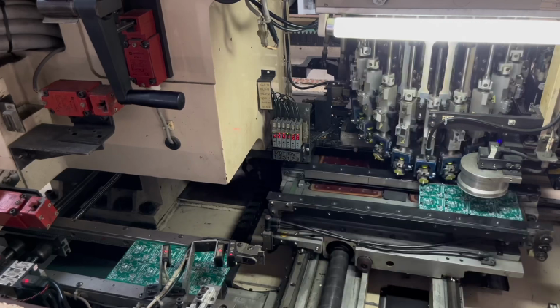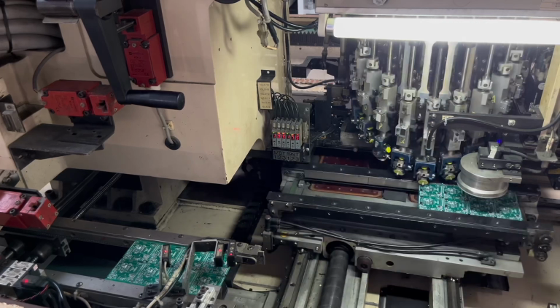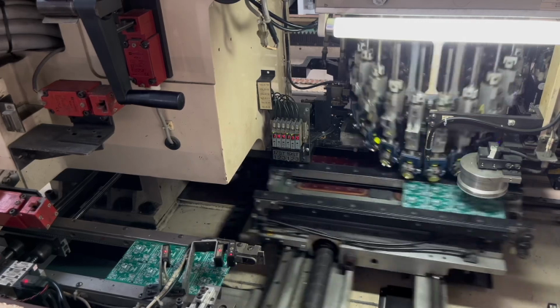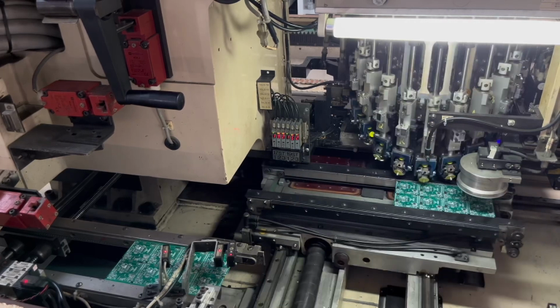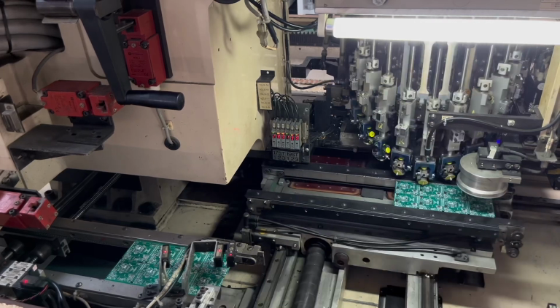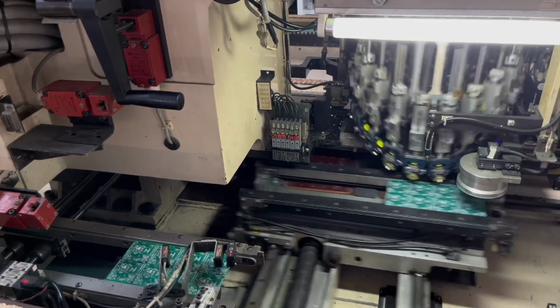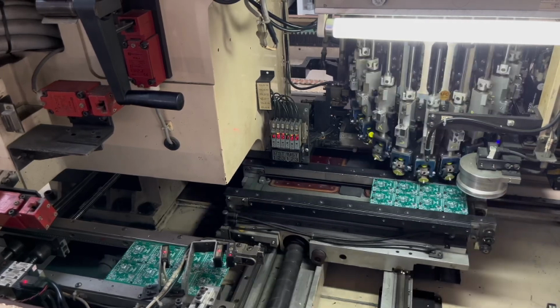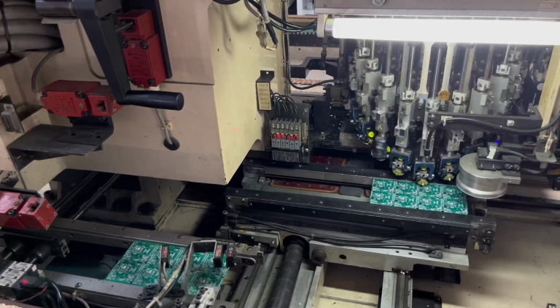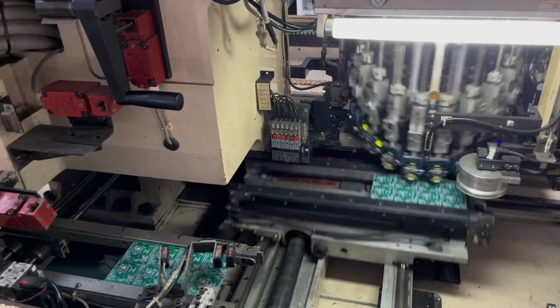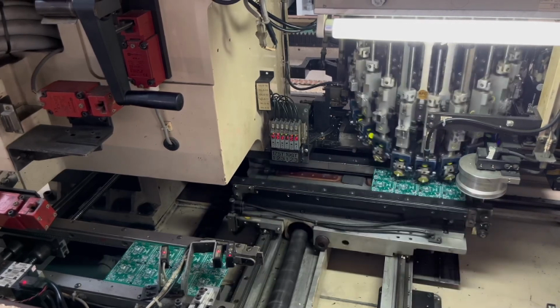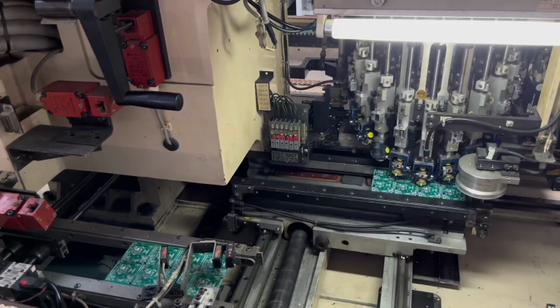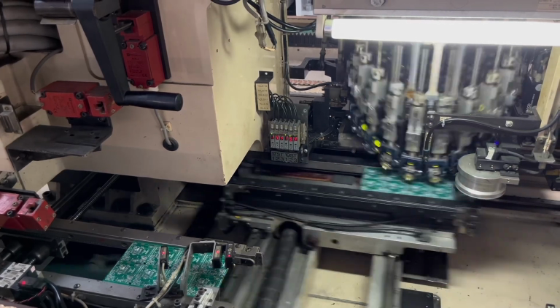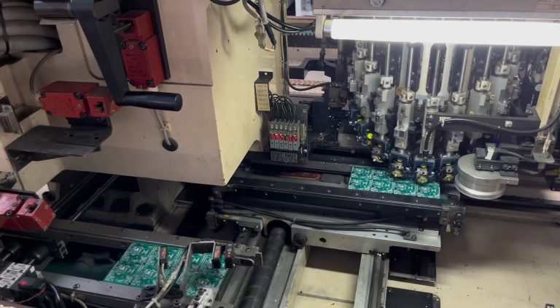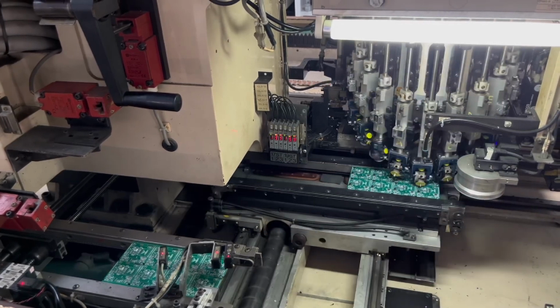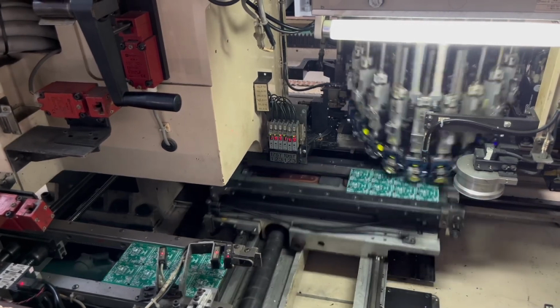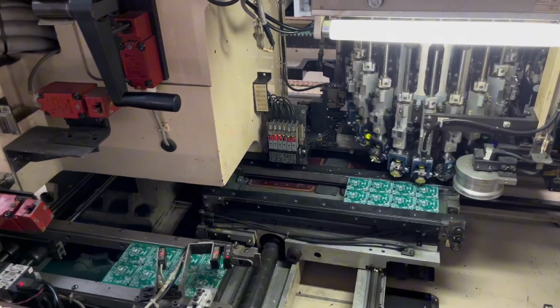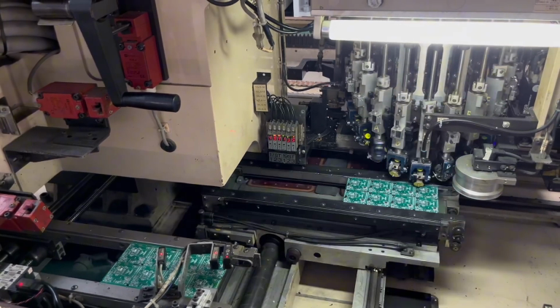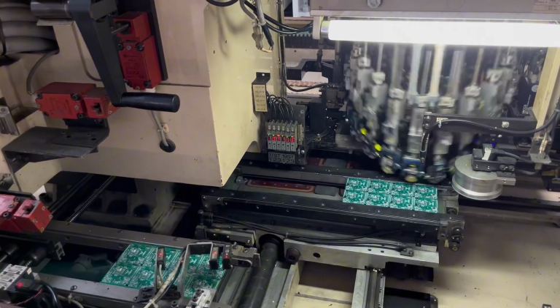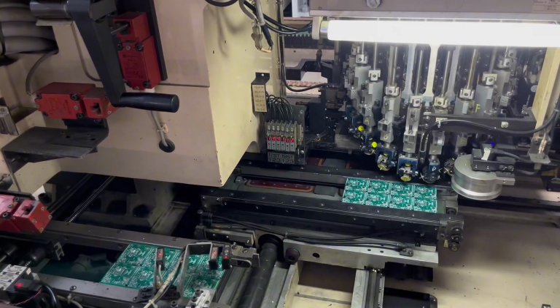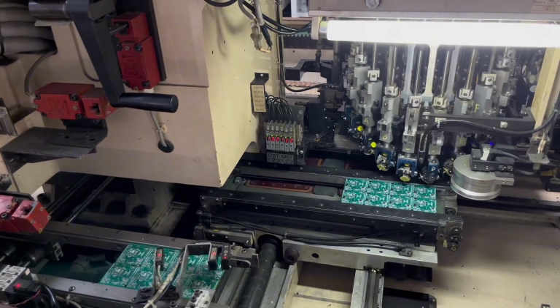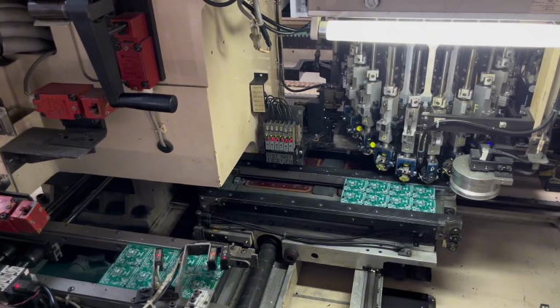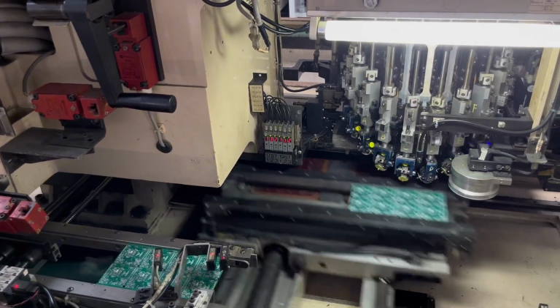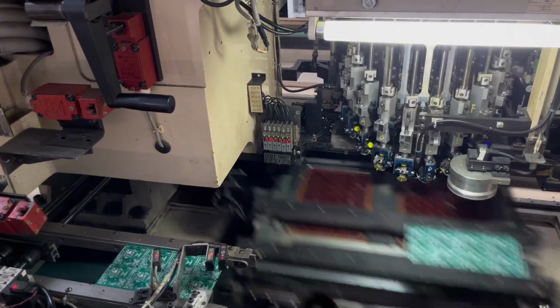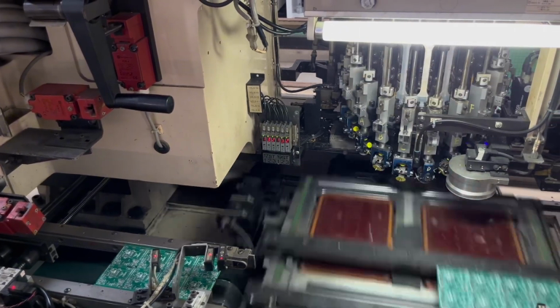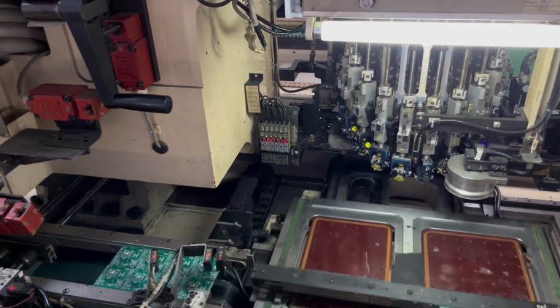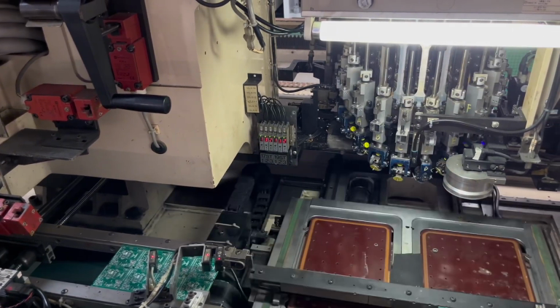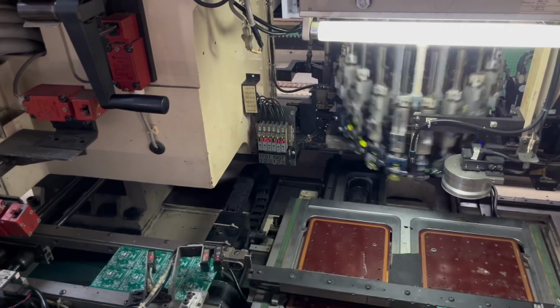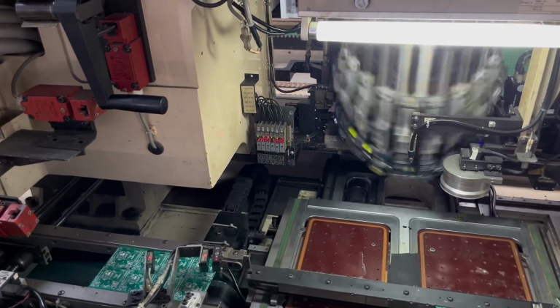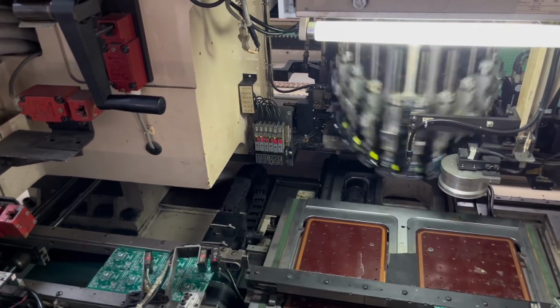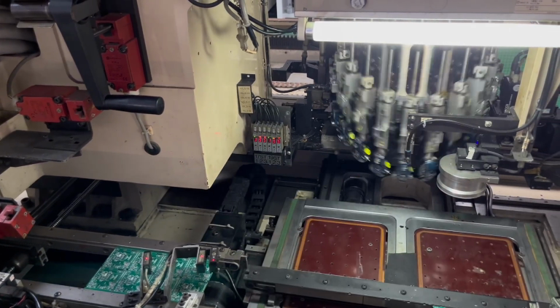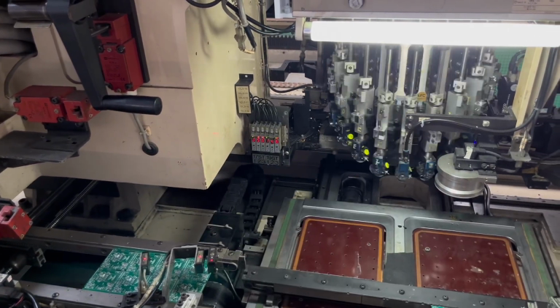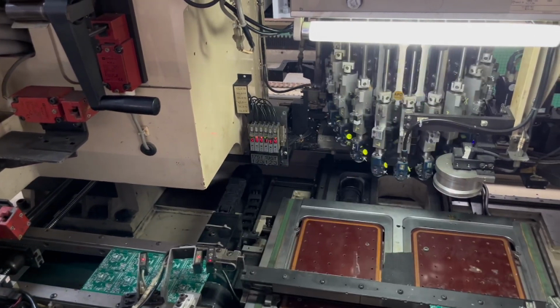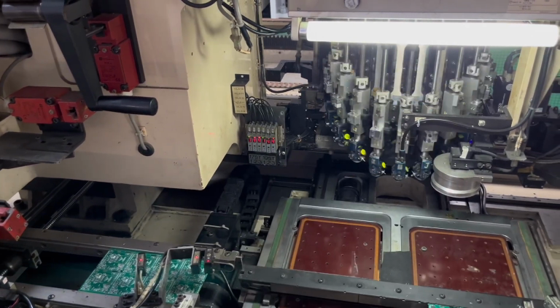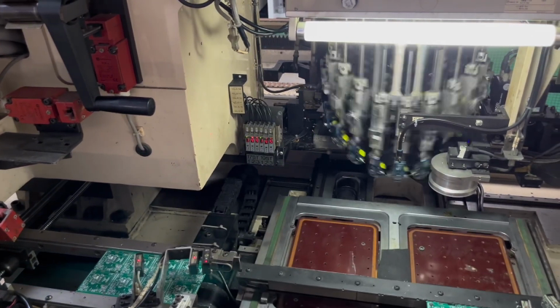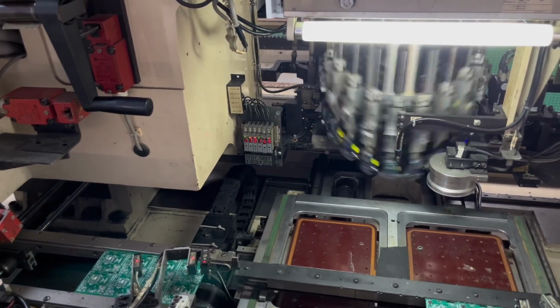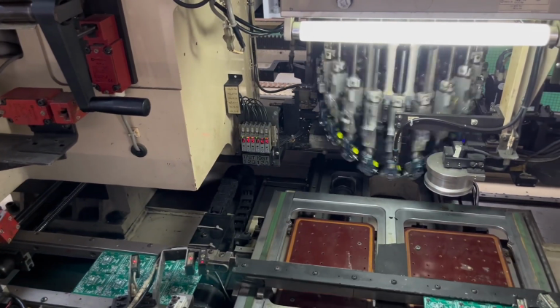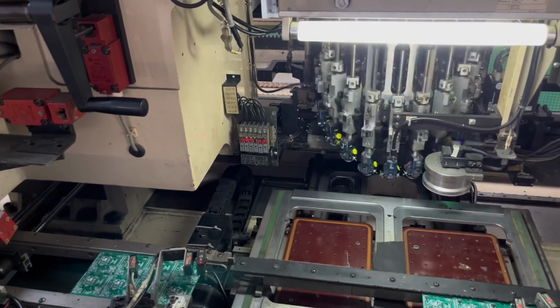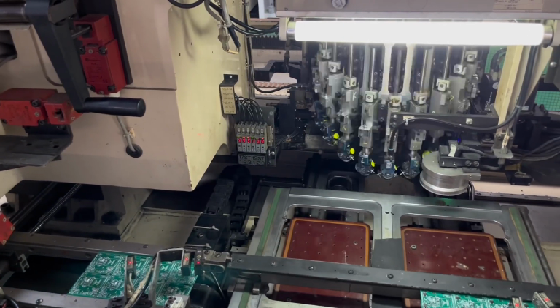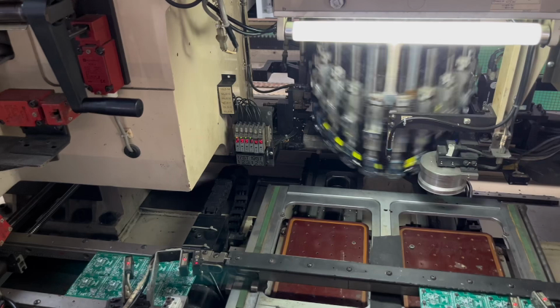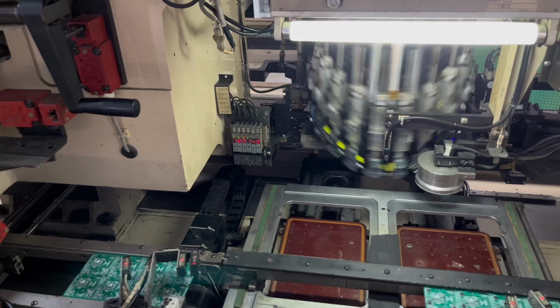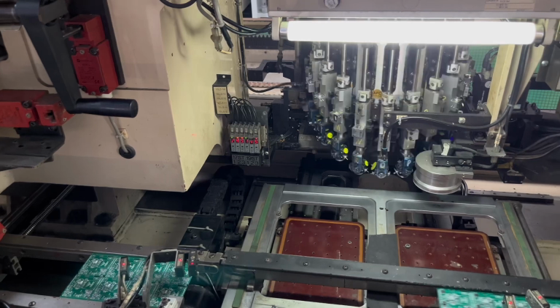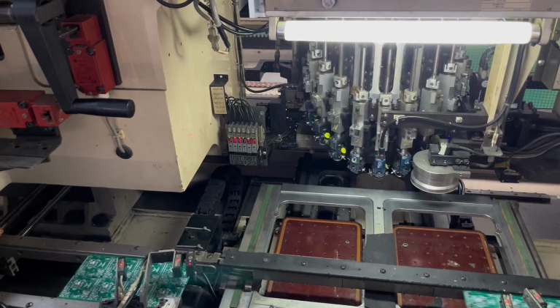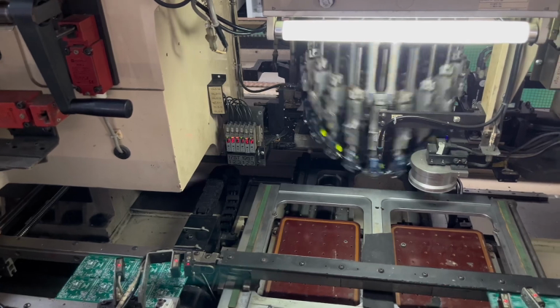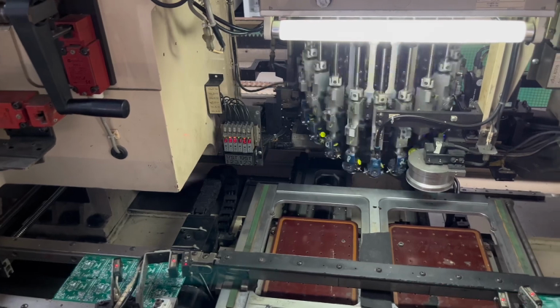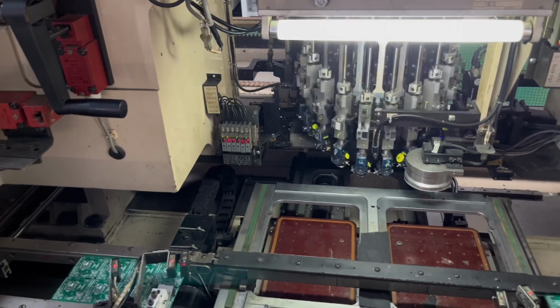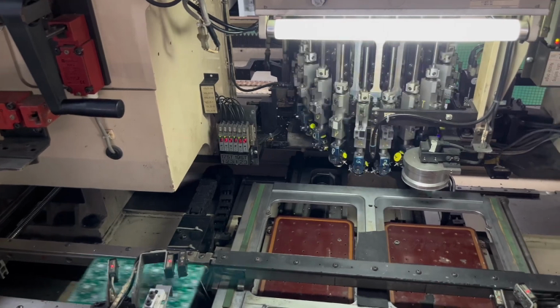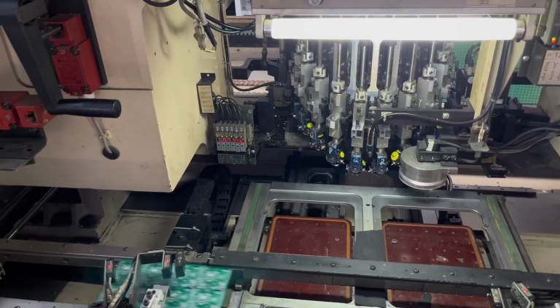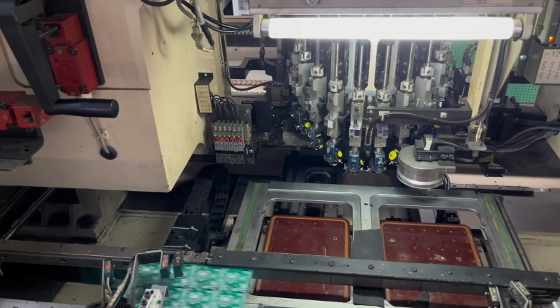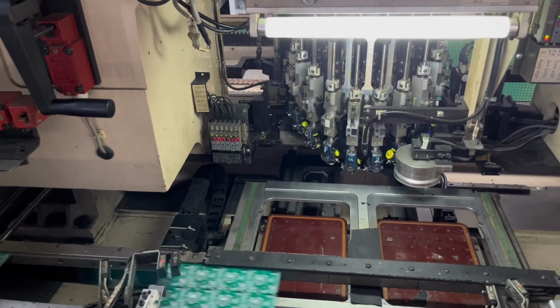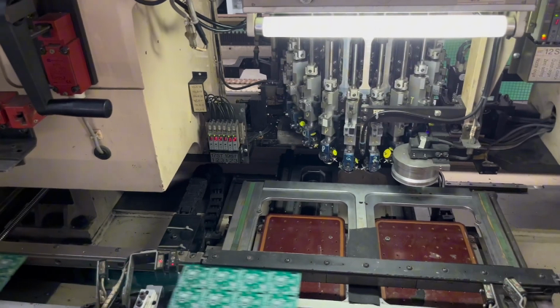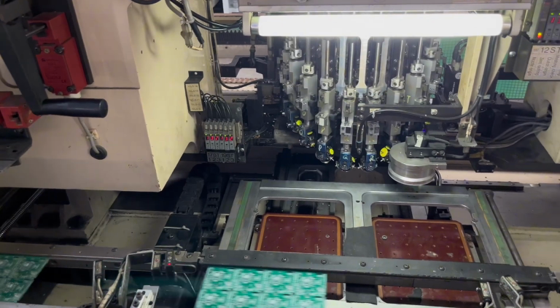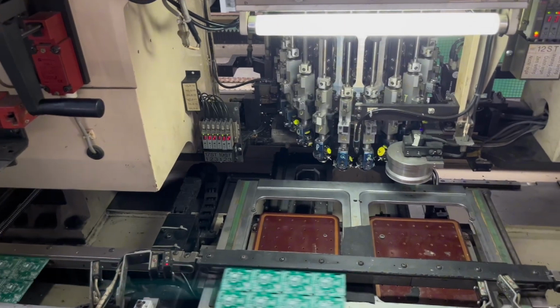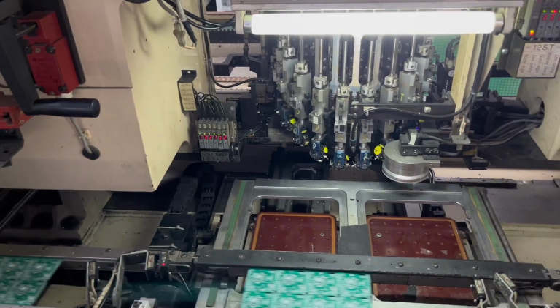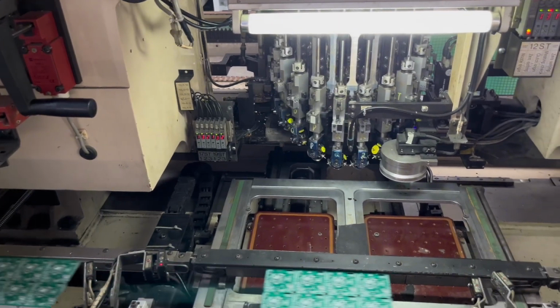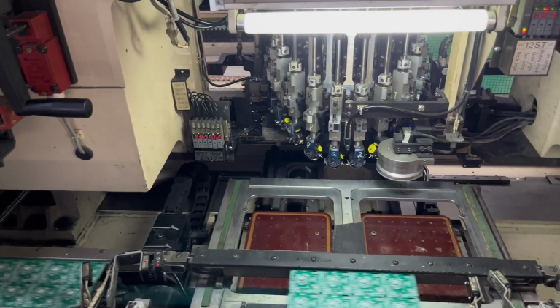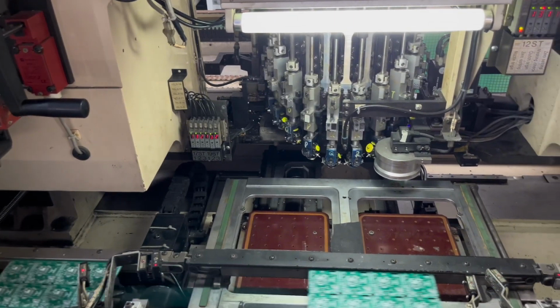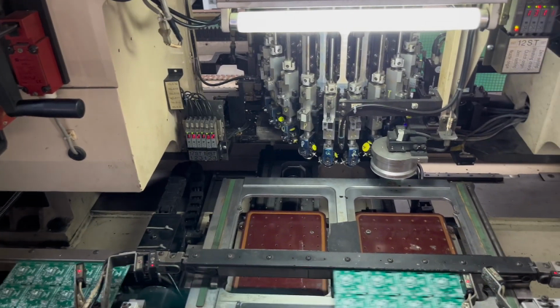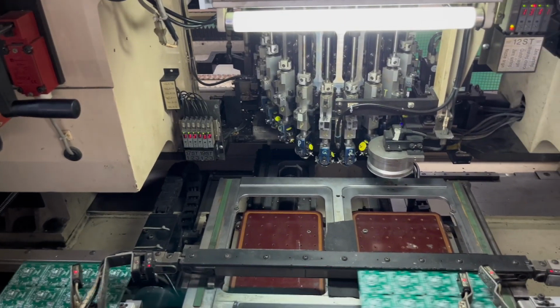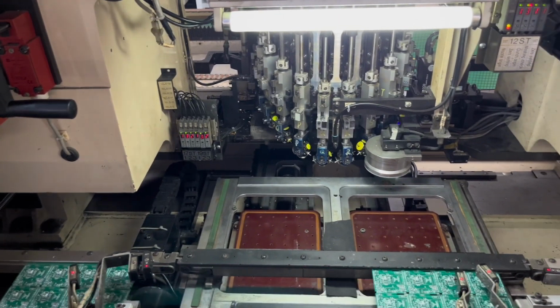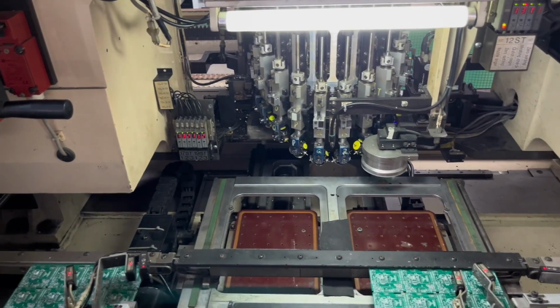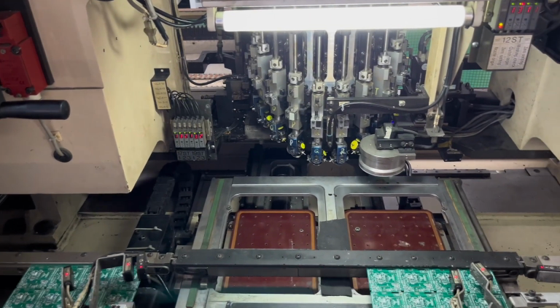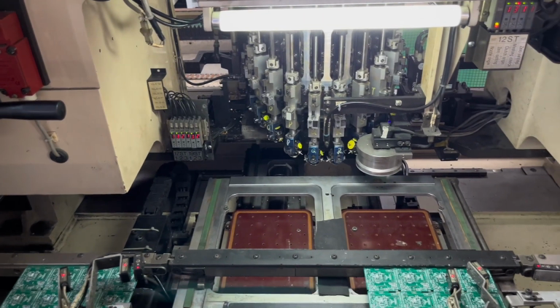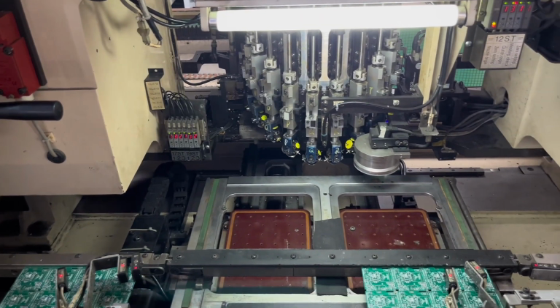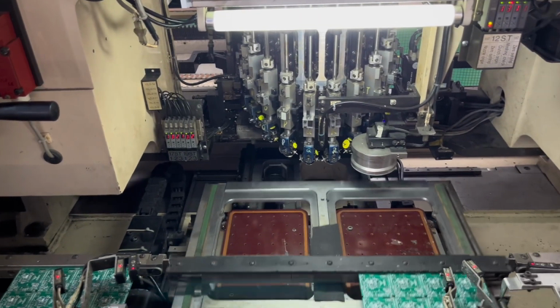Now, this machine is quite different from the previous one. This one is mainly for the insertion parts.